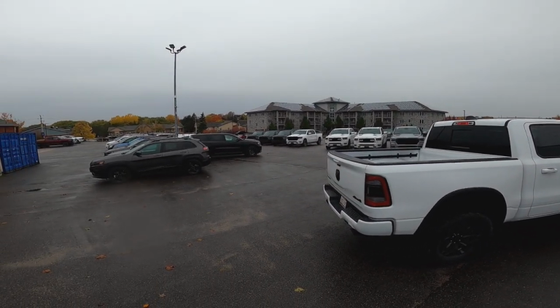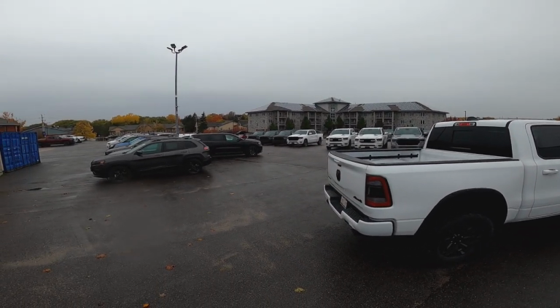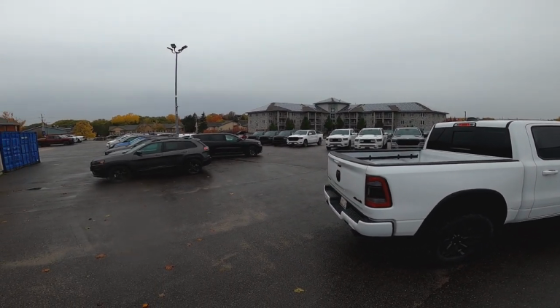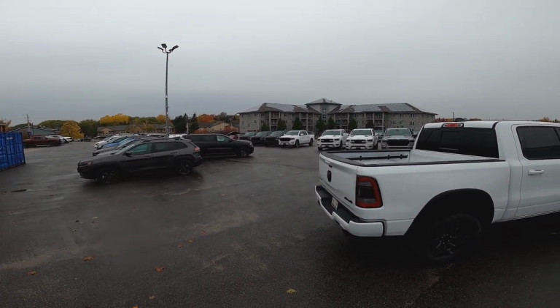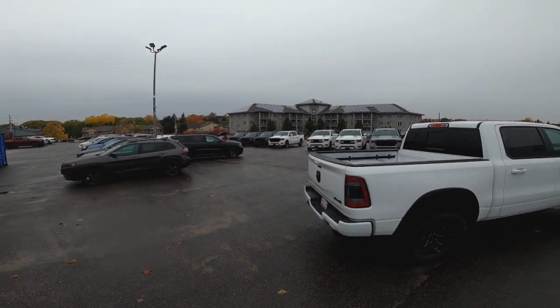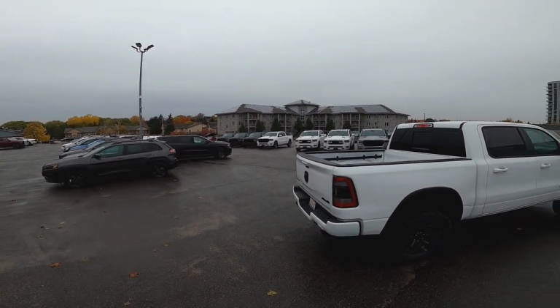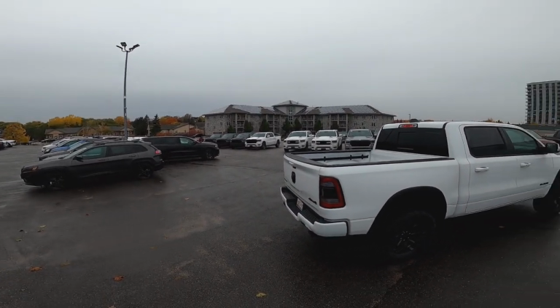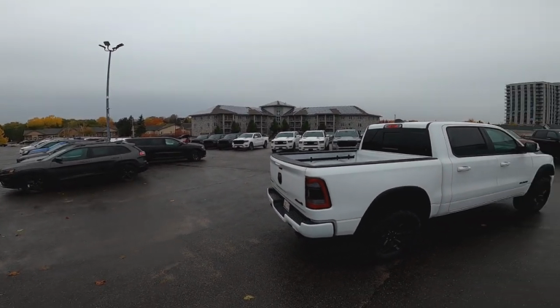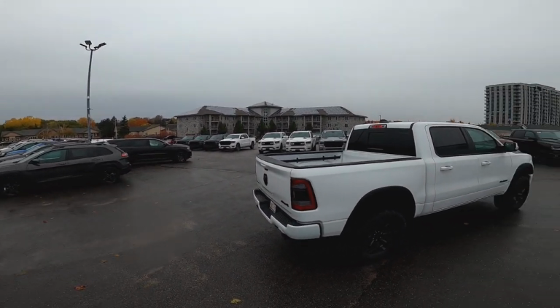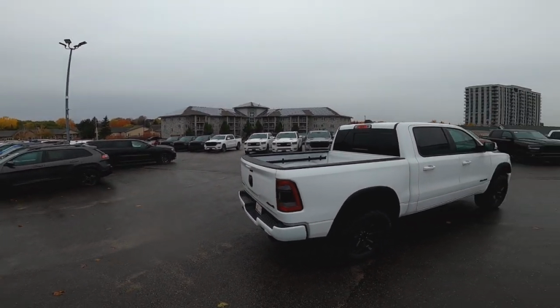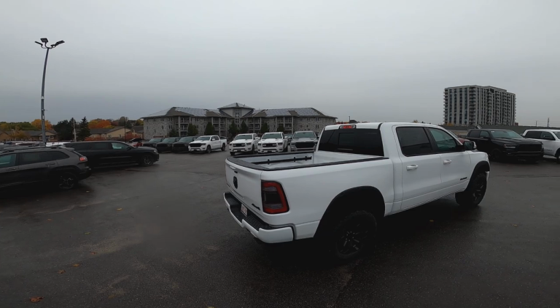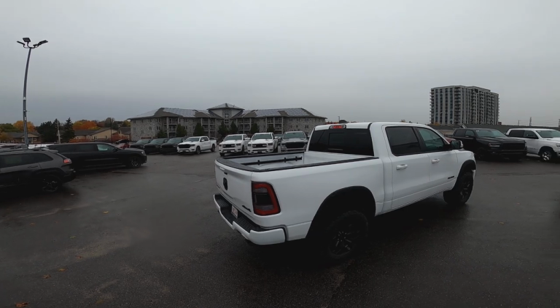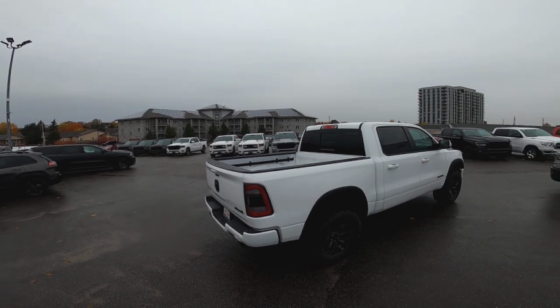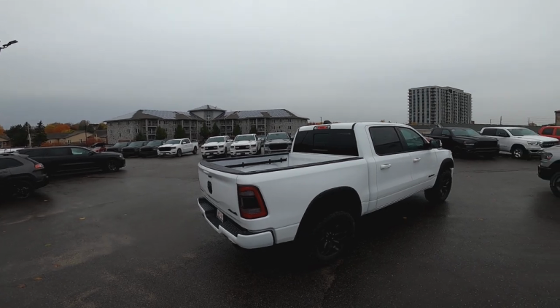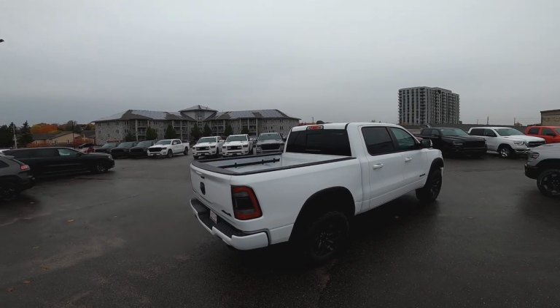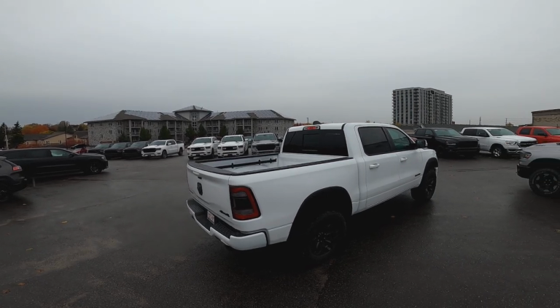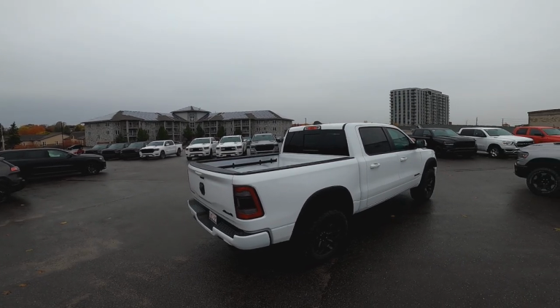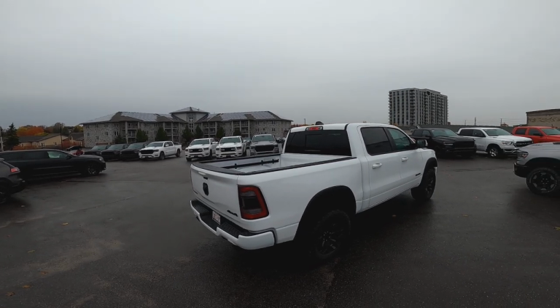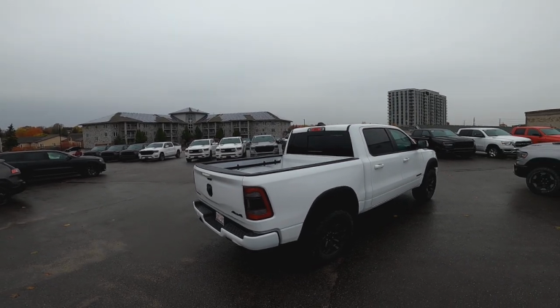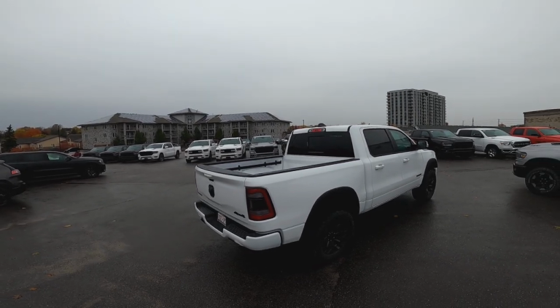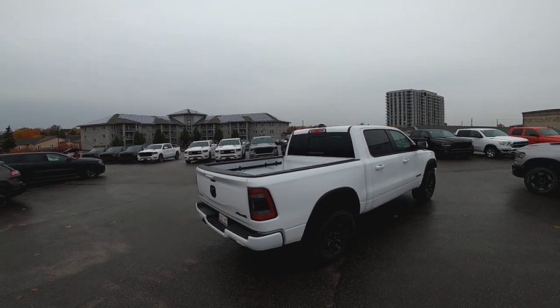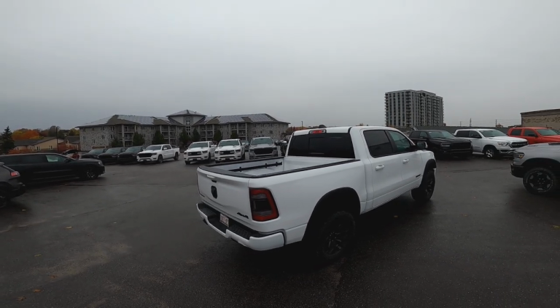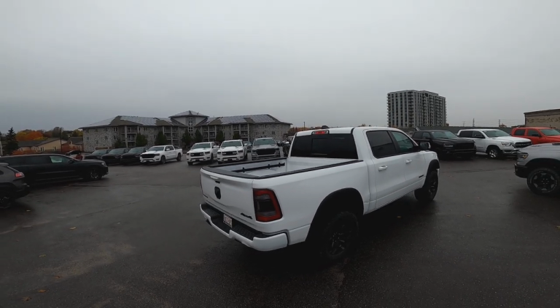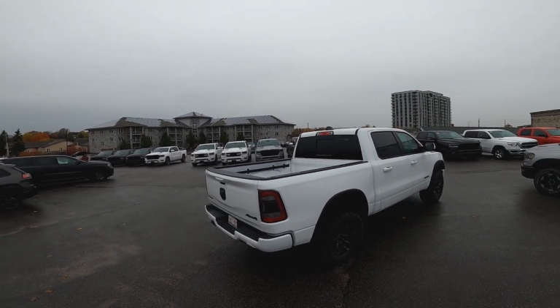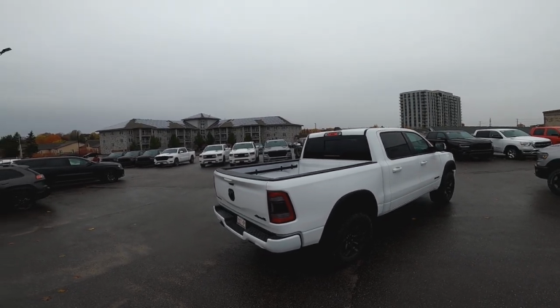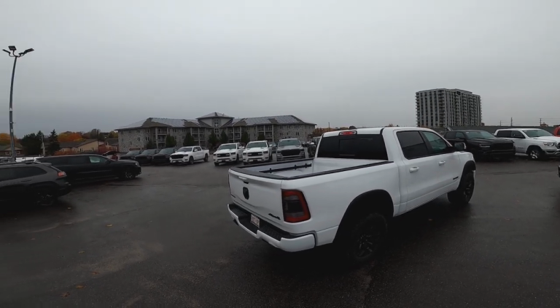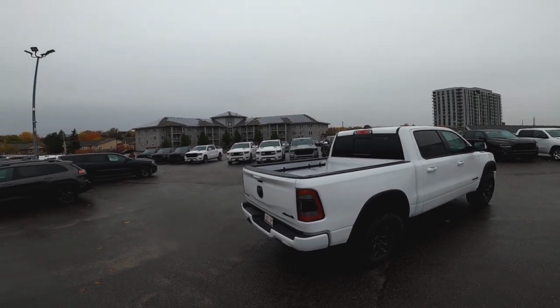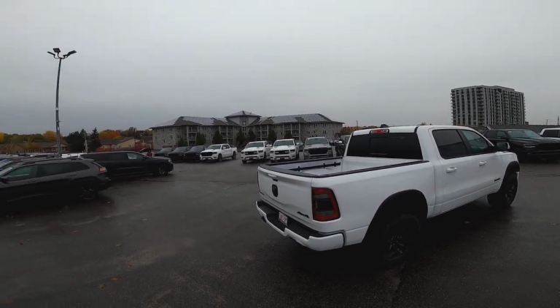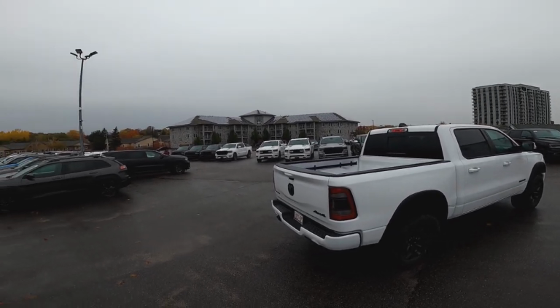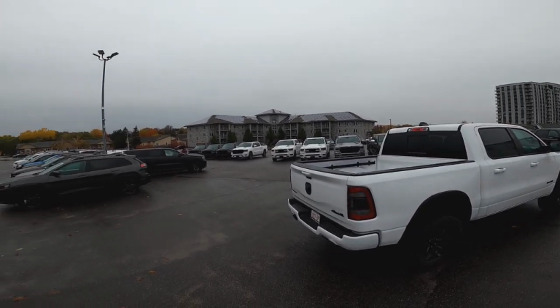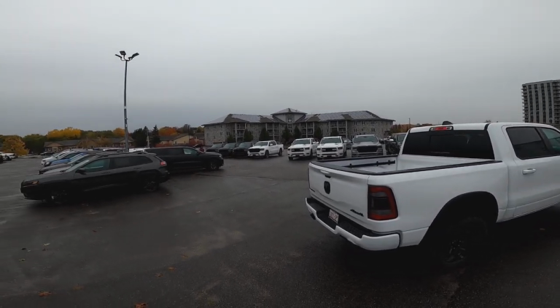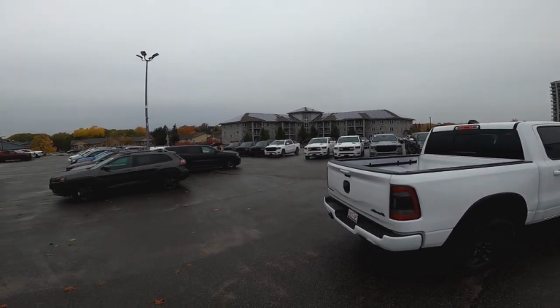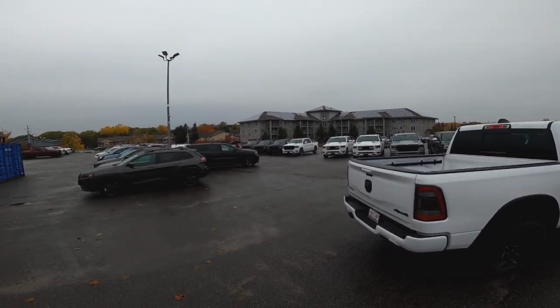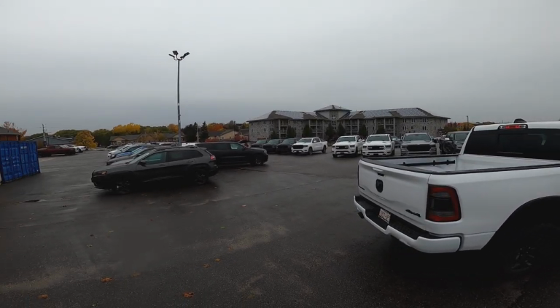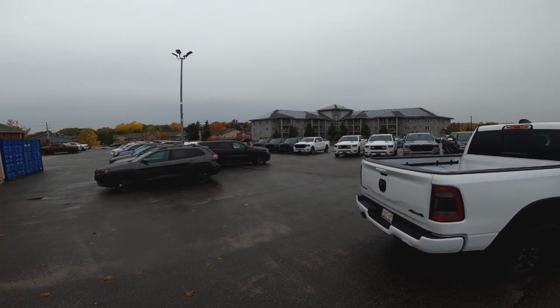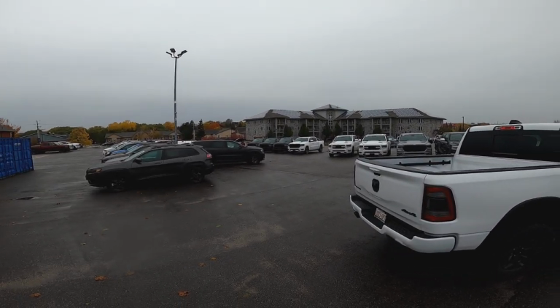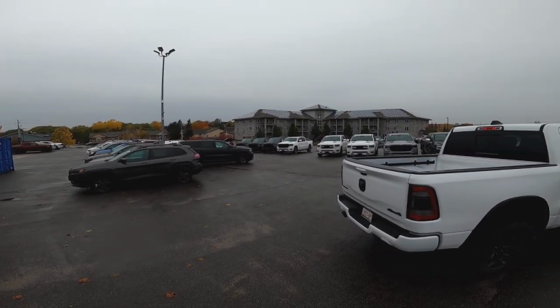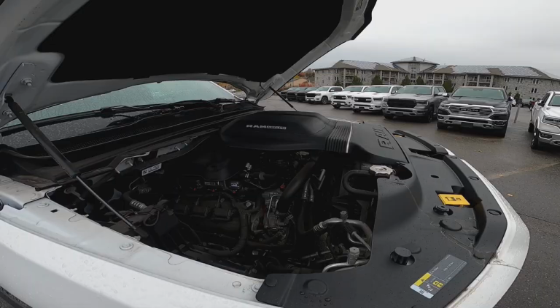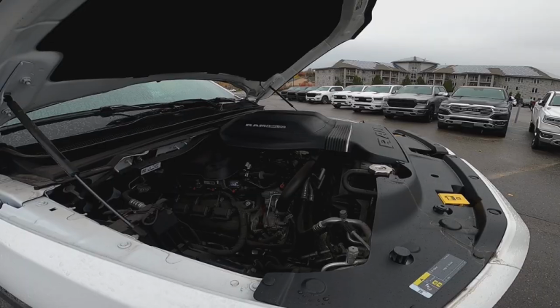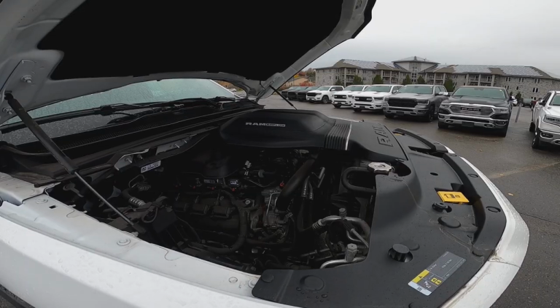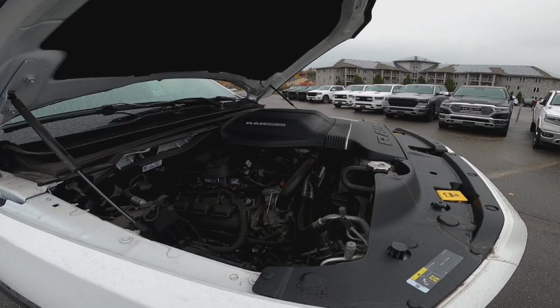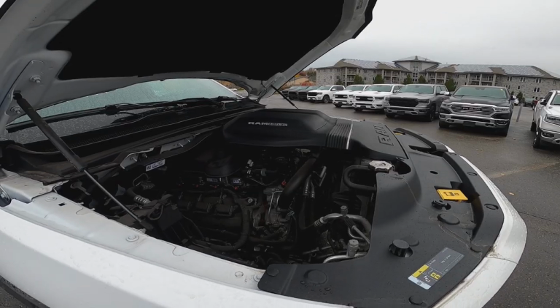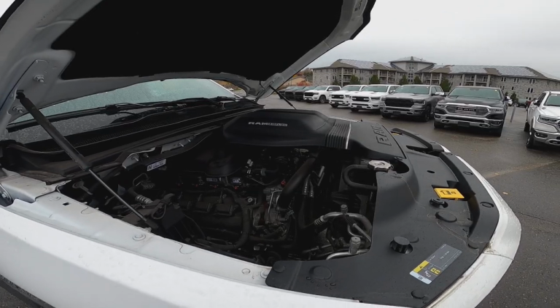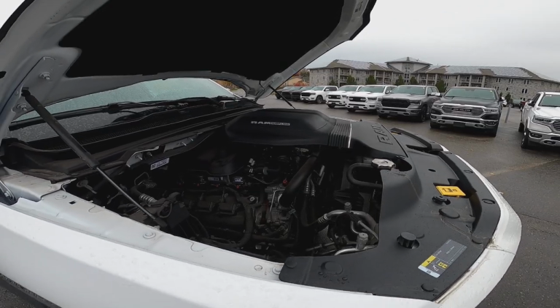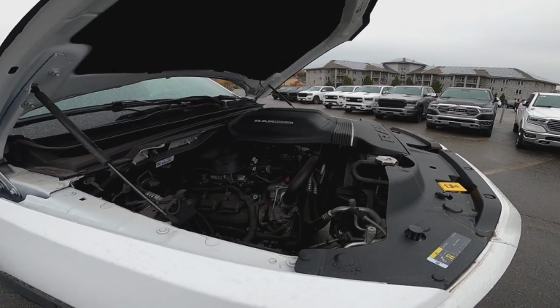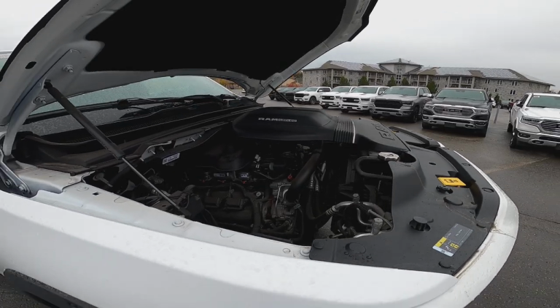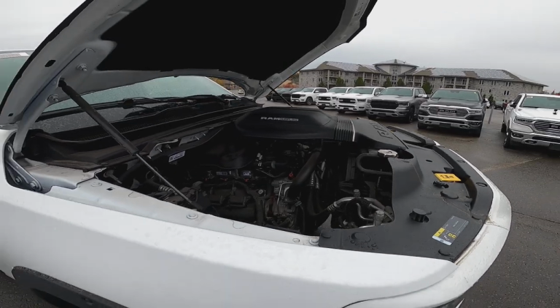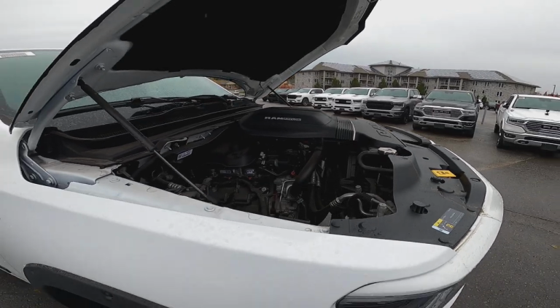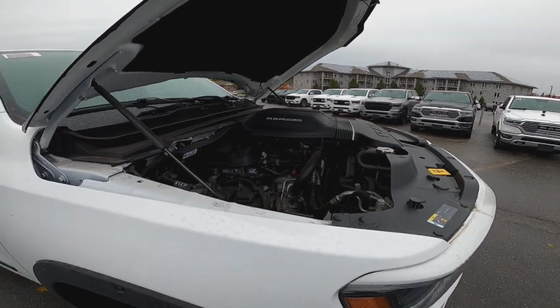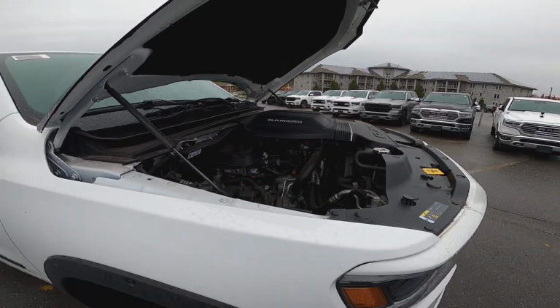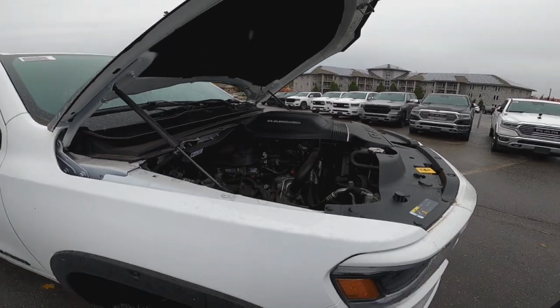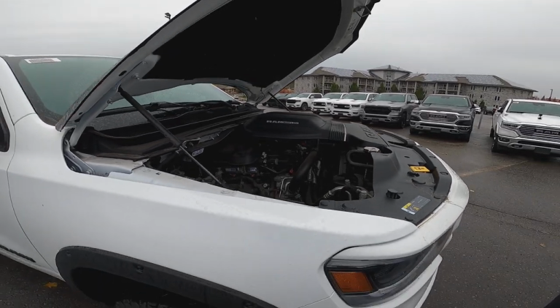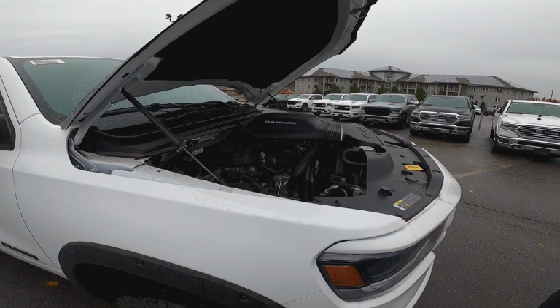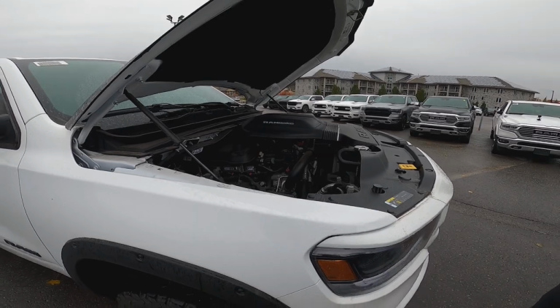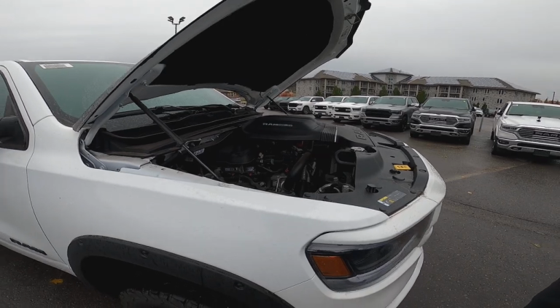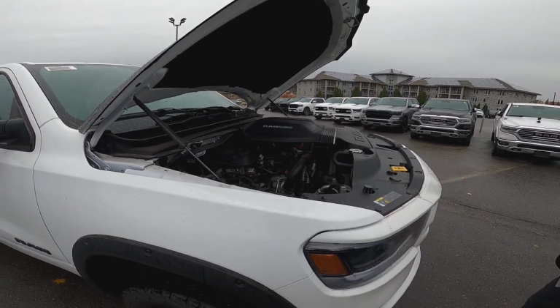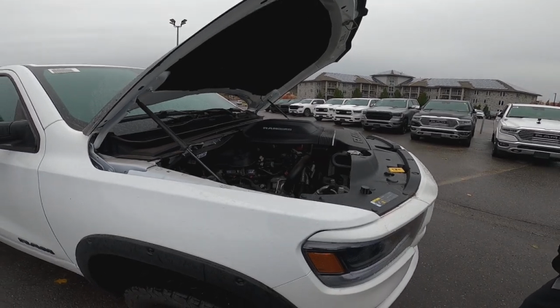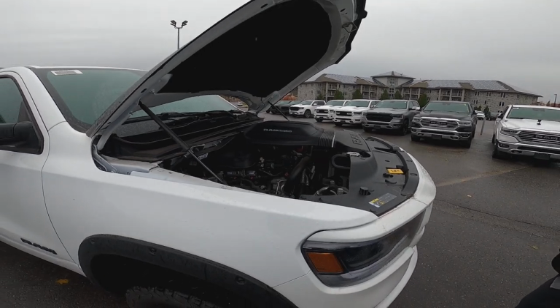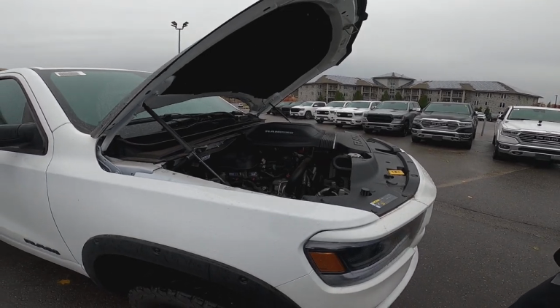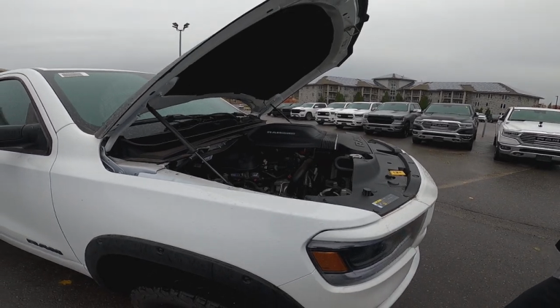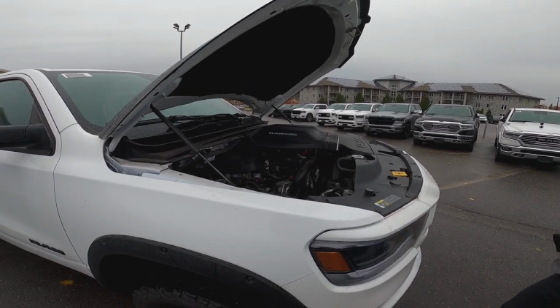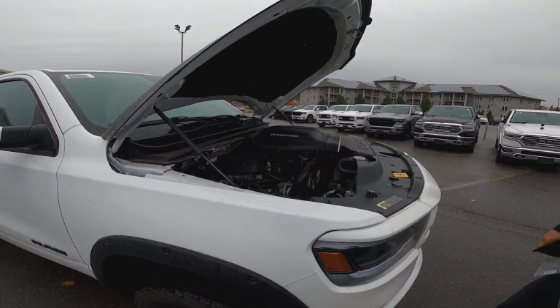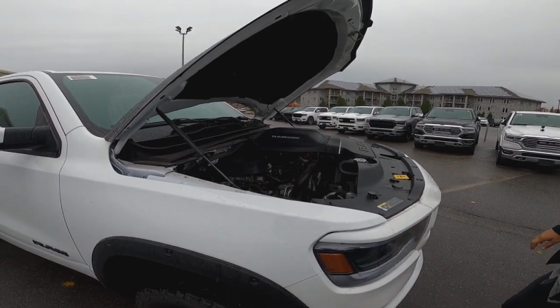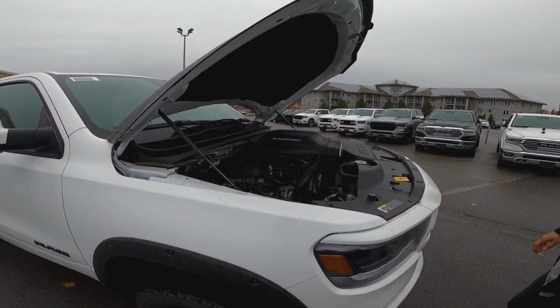We were just here looking at the Durango a few weeks ago boys and this thing was loaded. Right on. Enjoy the drive. Right on brother. Thanks Alex. Appreciate it.